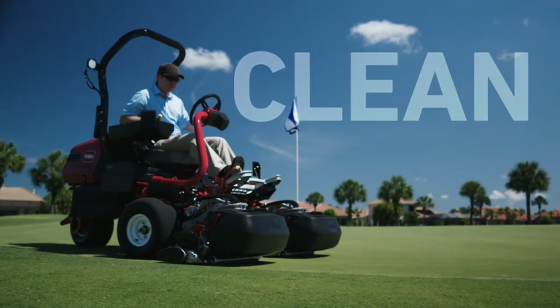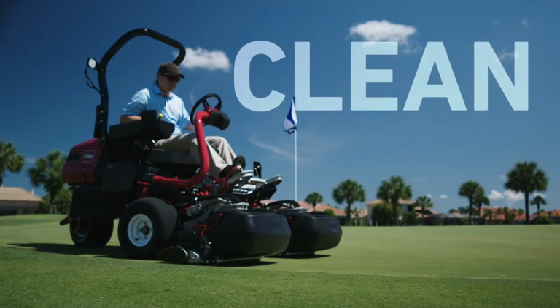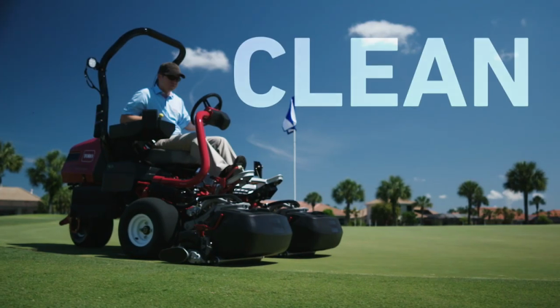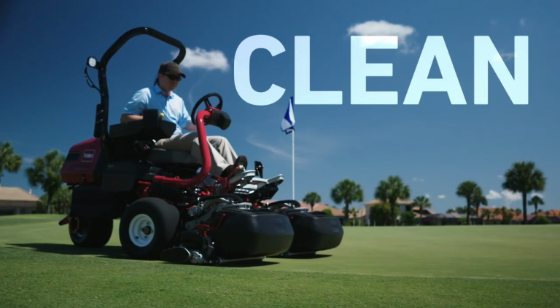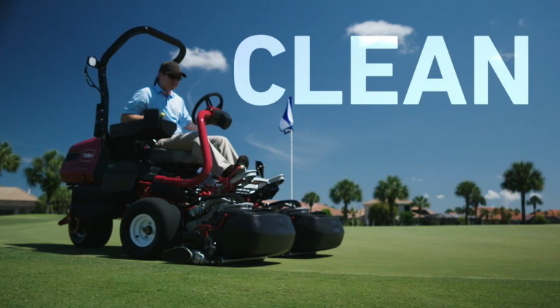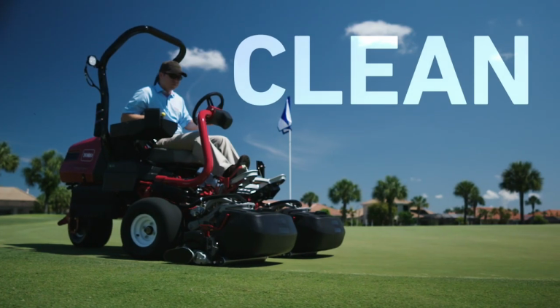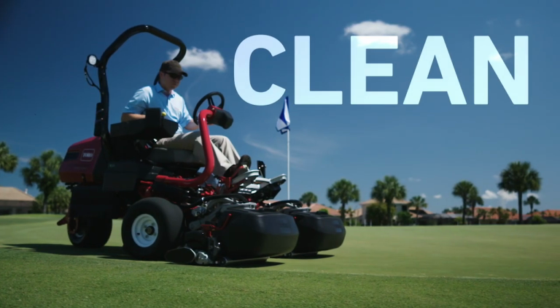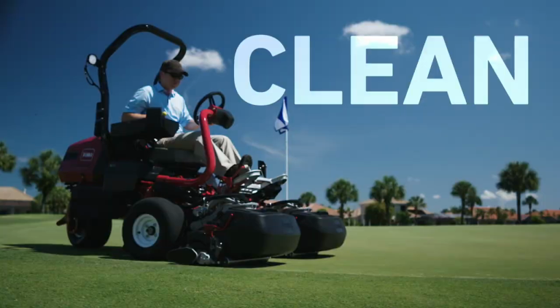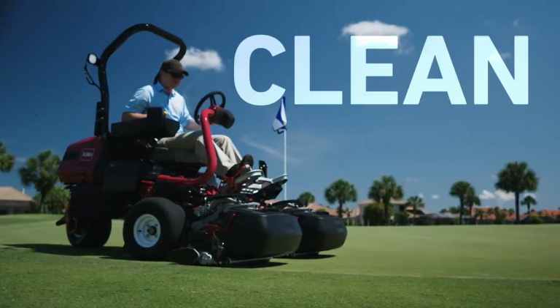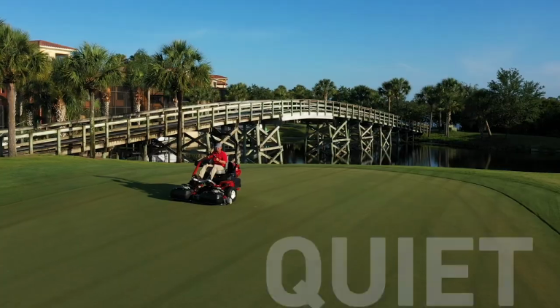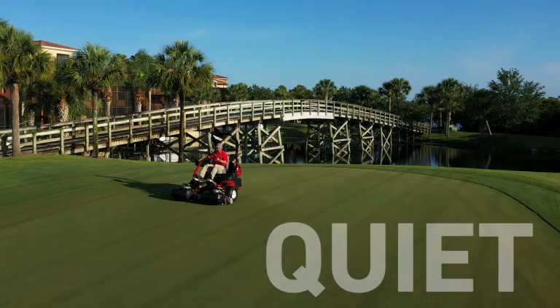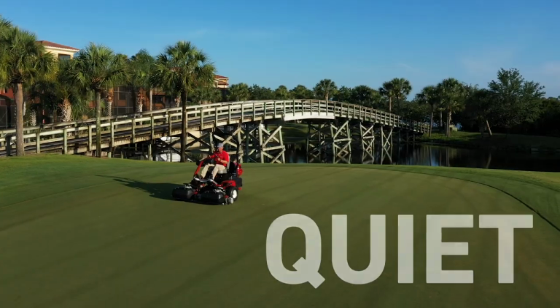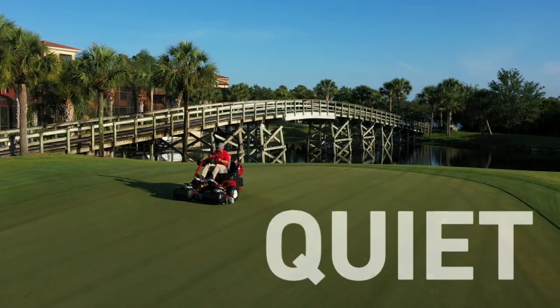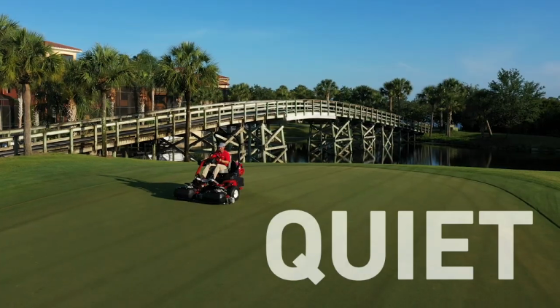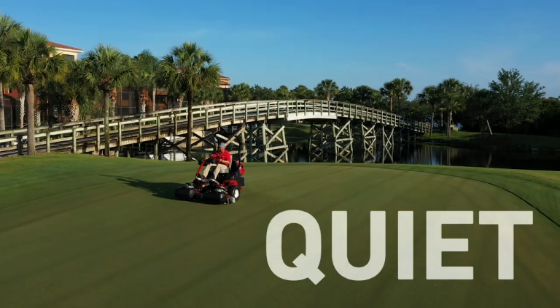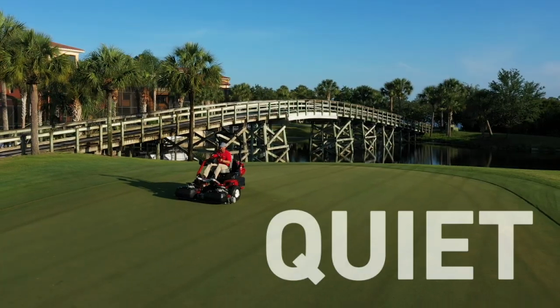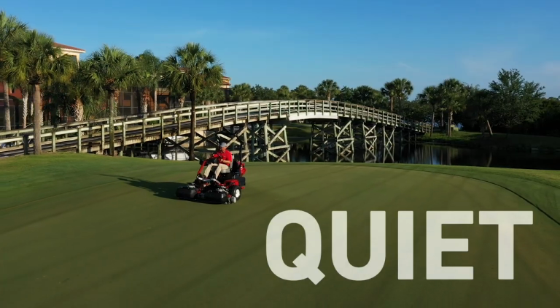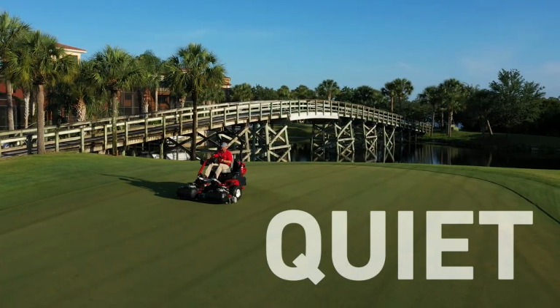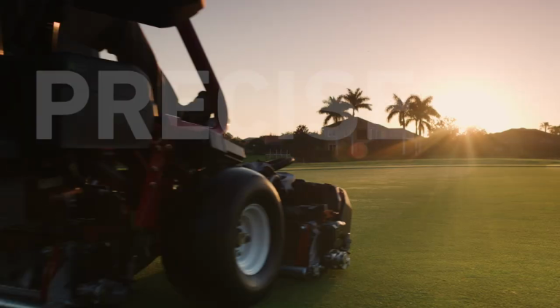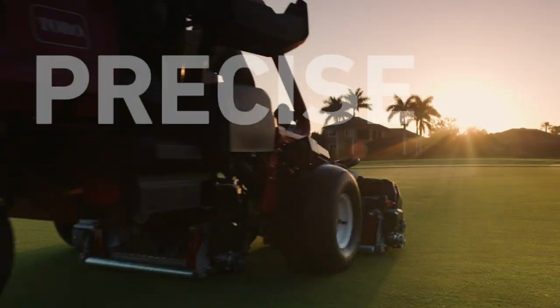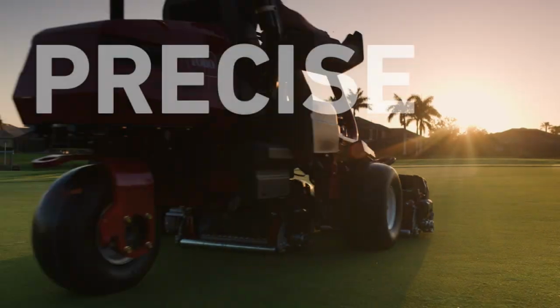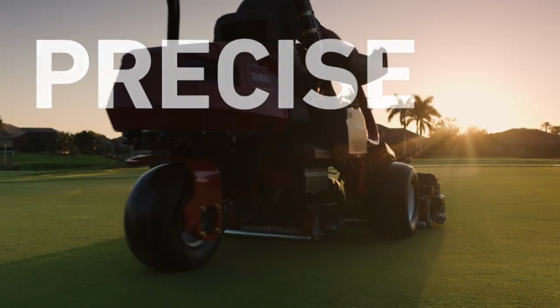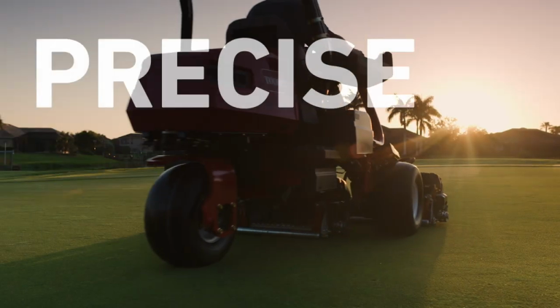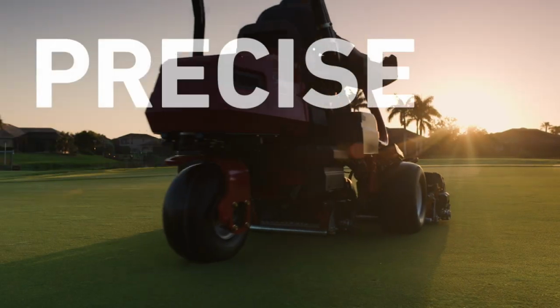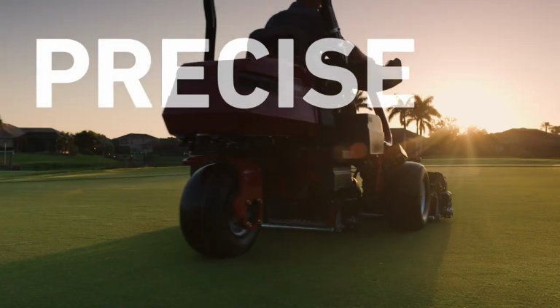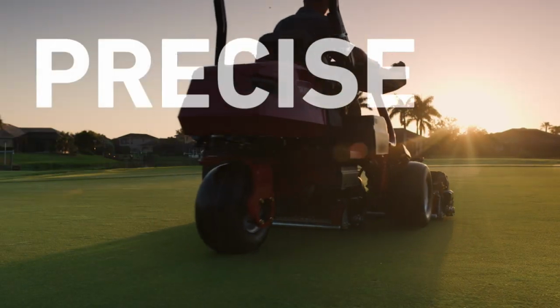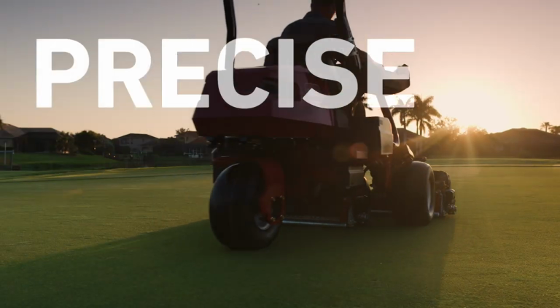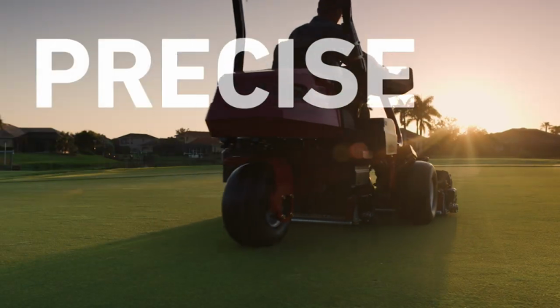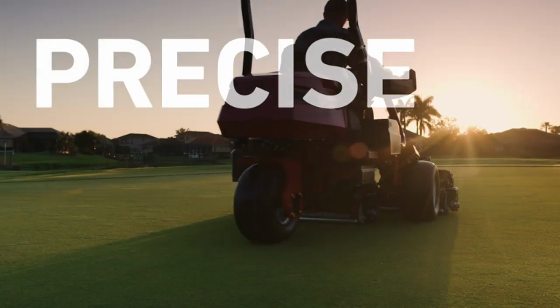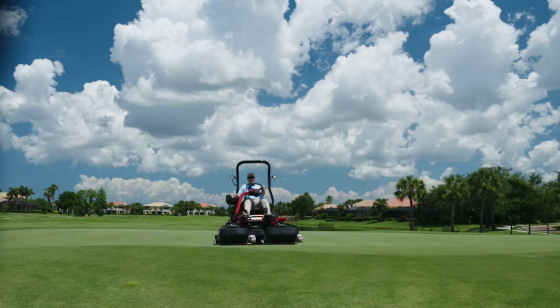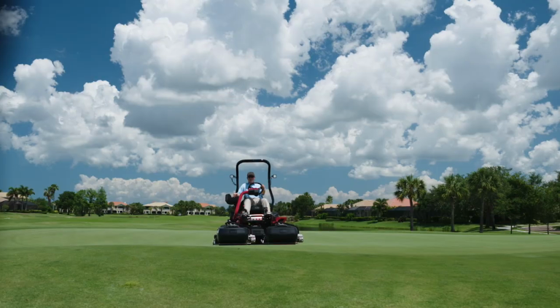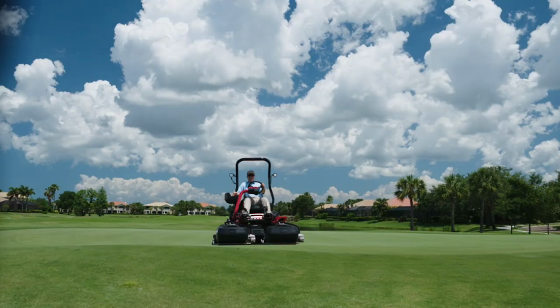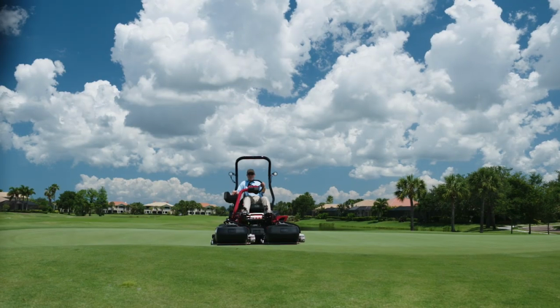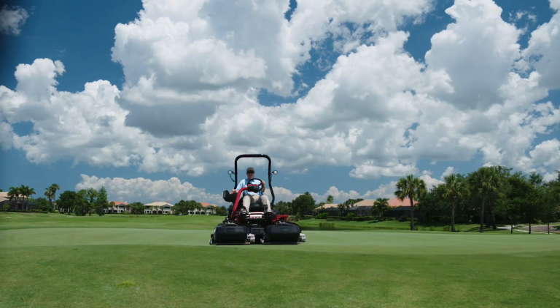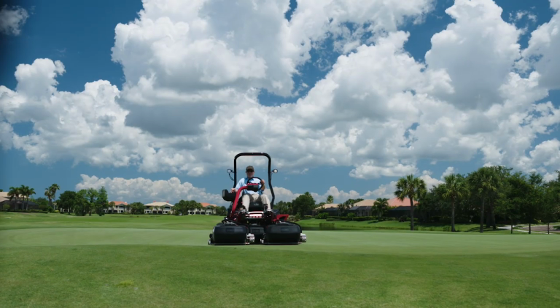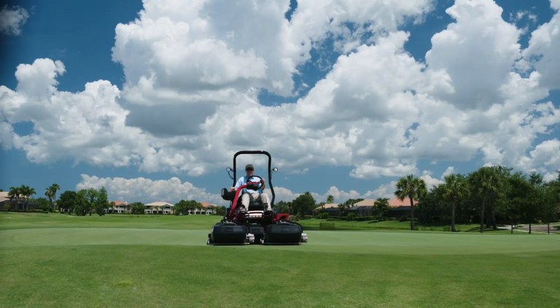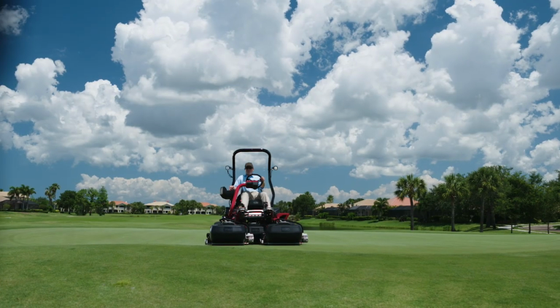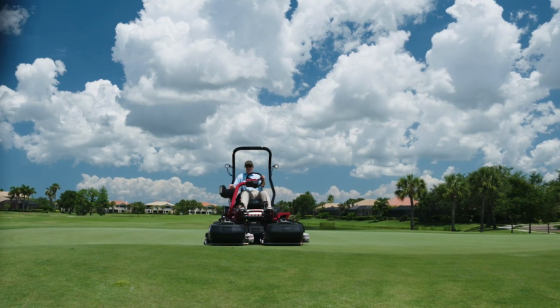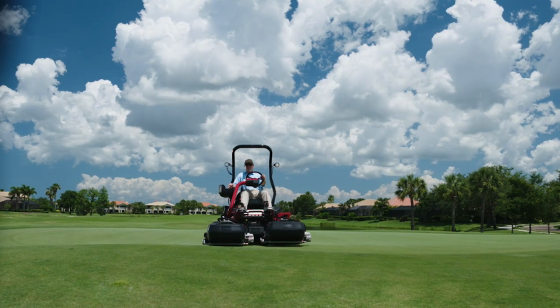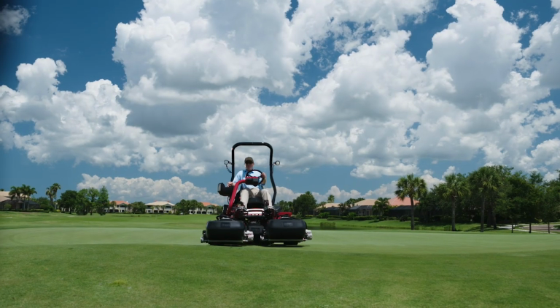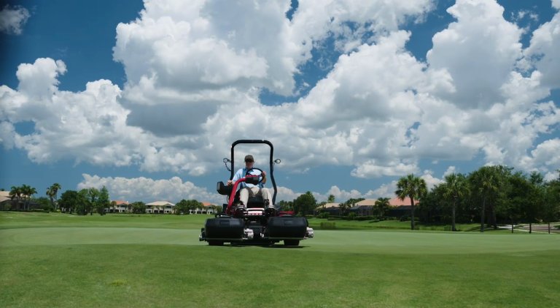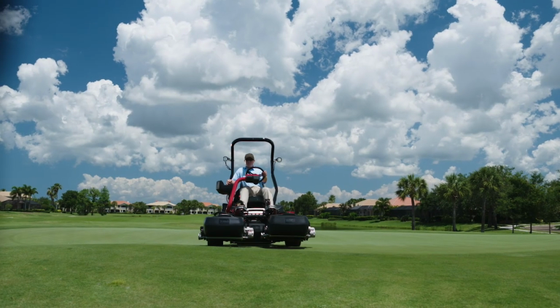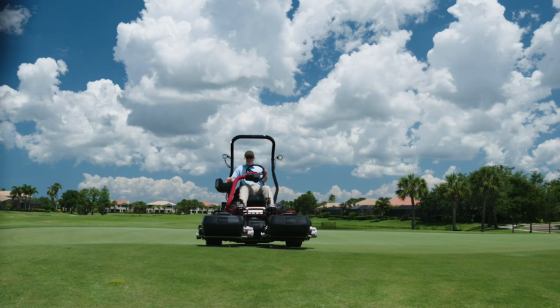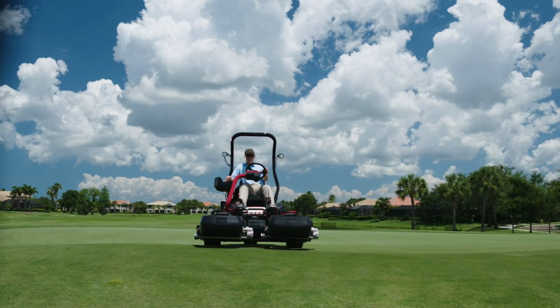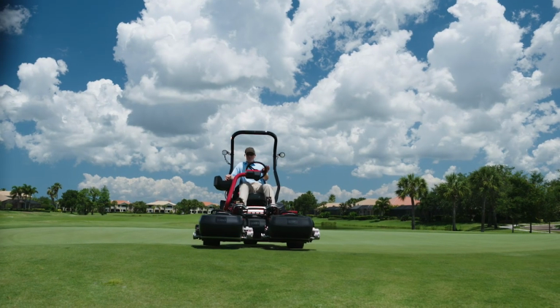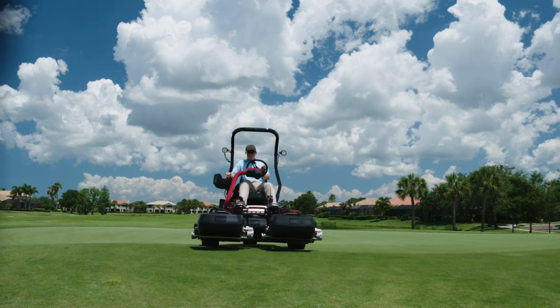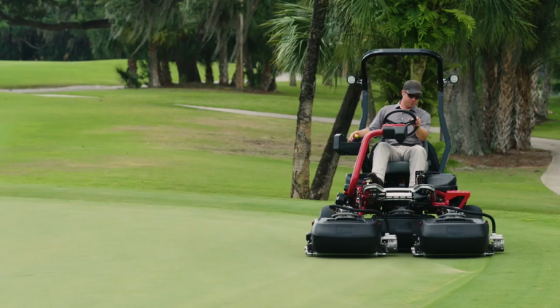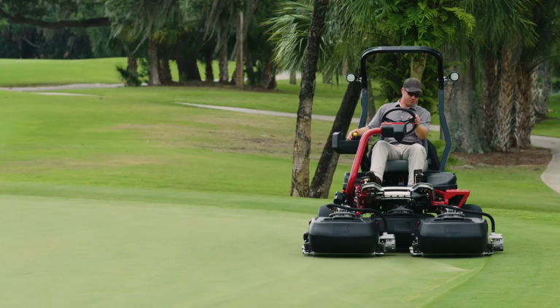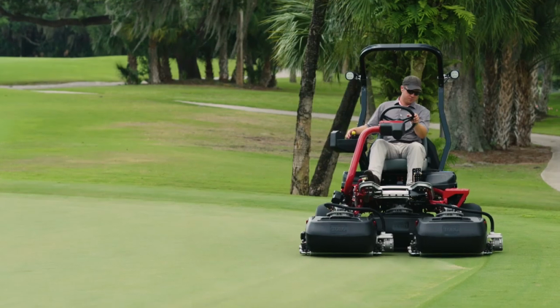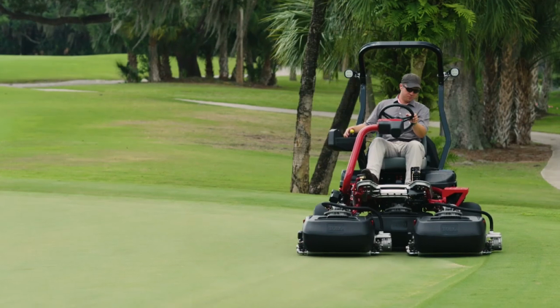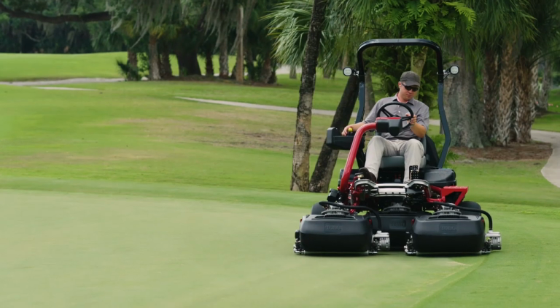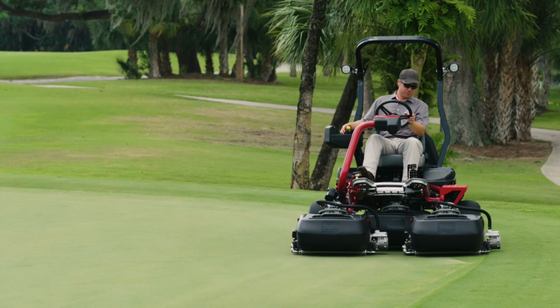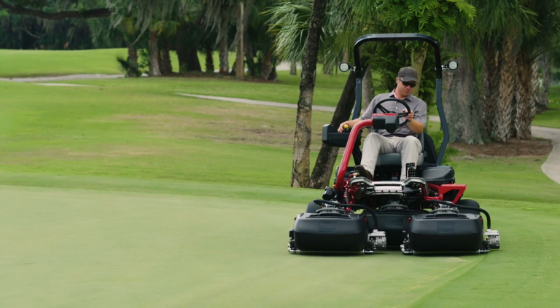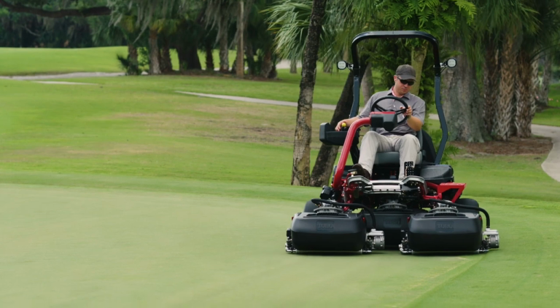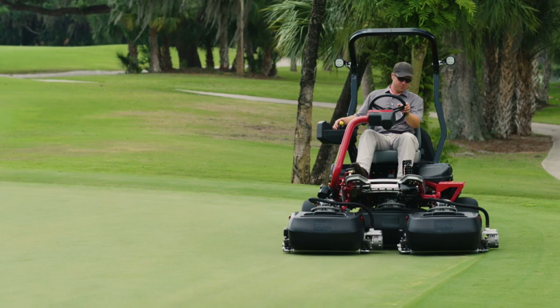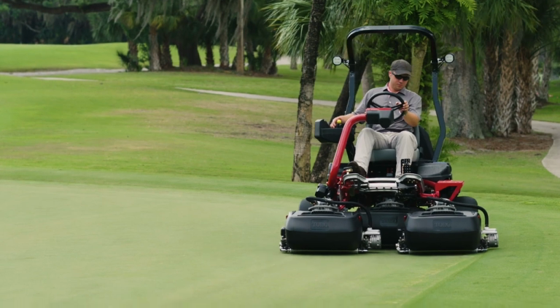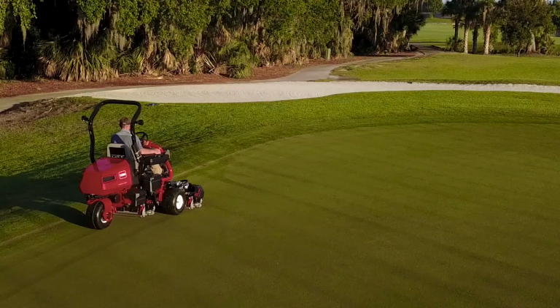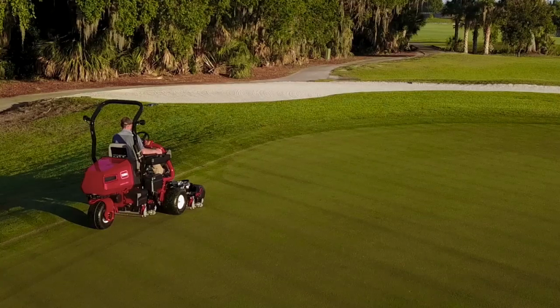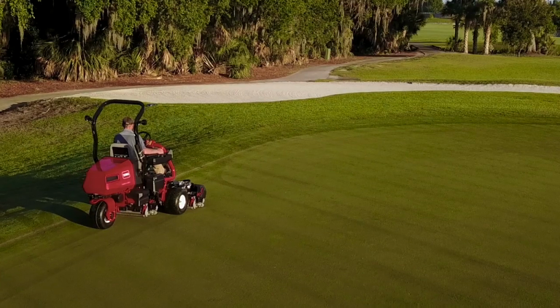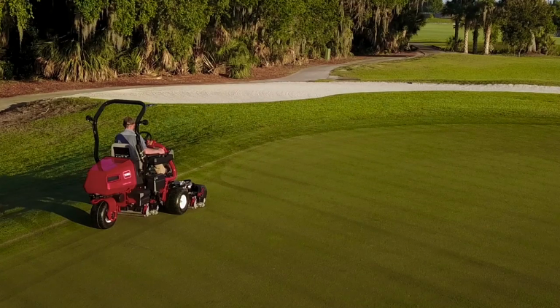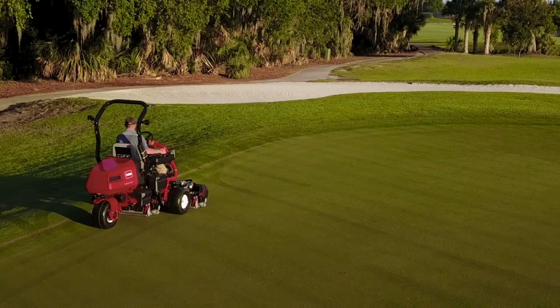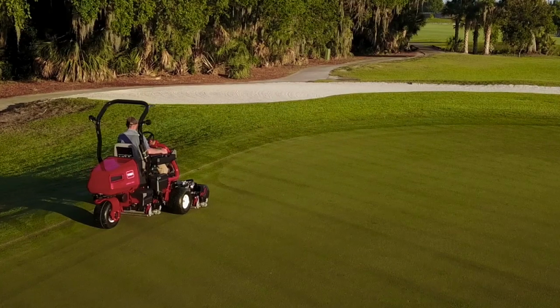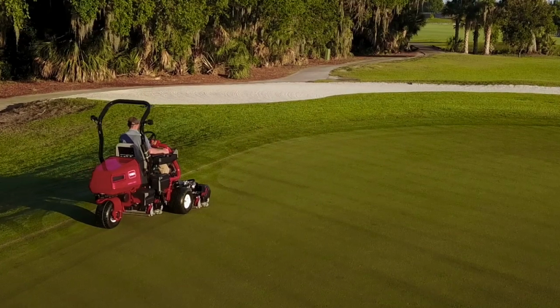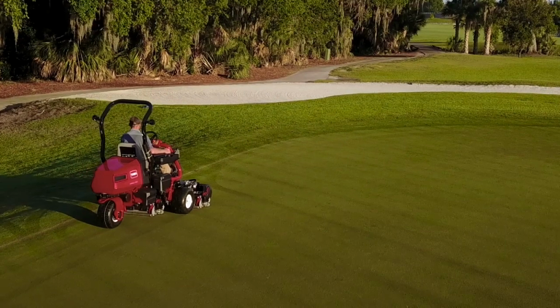It's clean, it's quiet, and it cuts perfectly, particularly on undulations and the notoriously challenging cleanup pass.